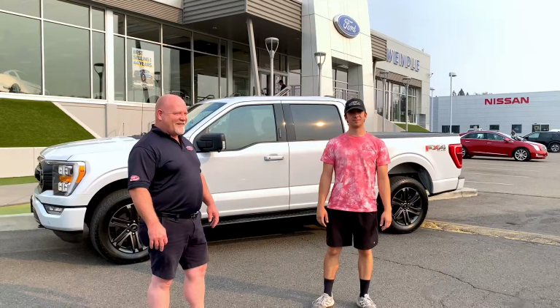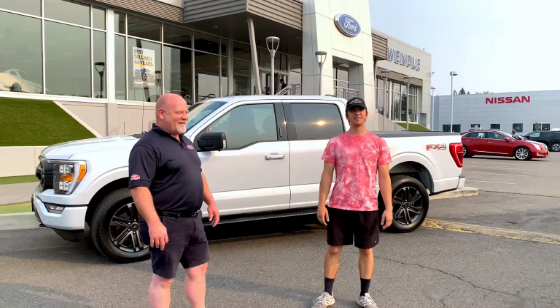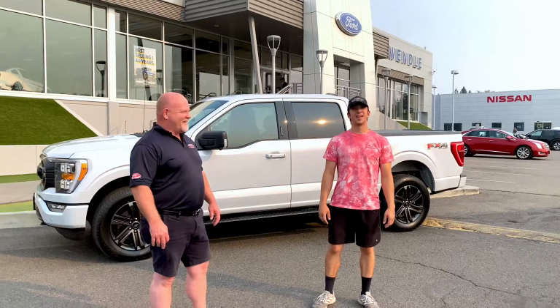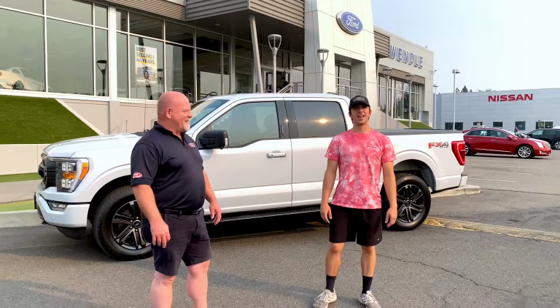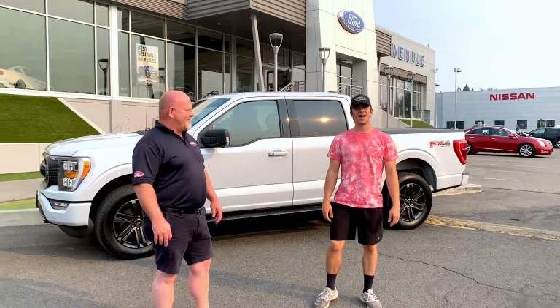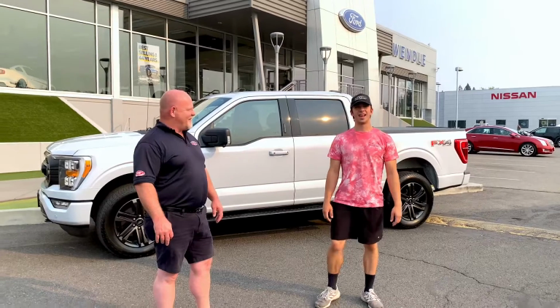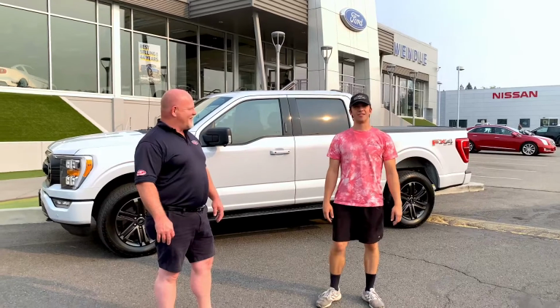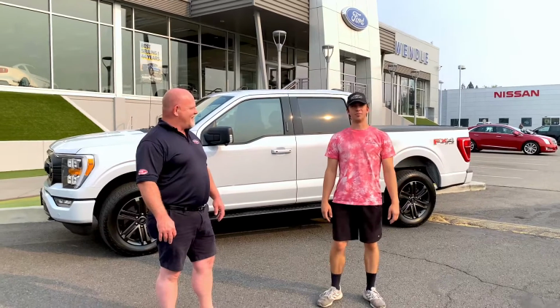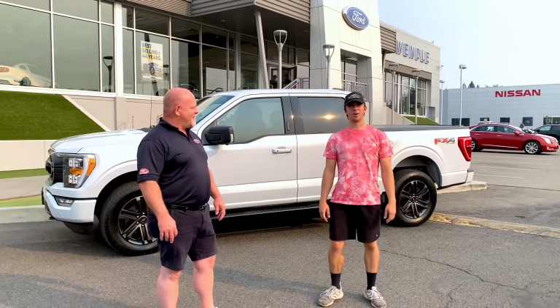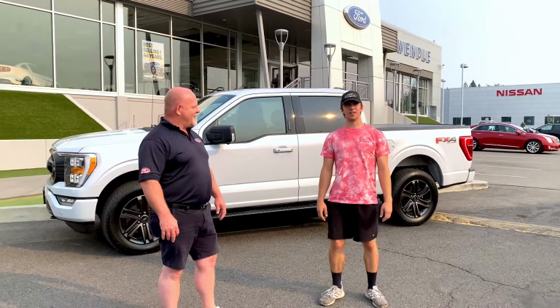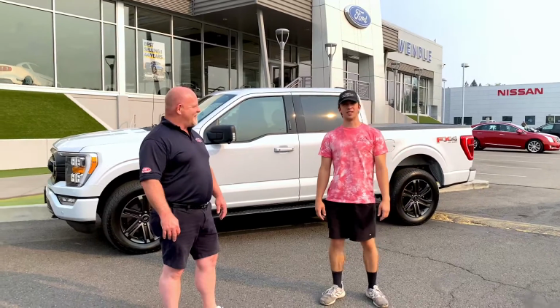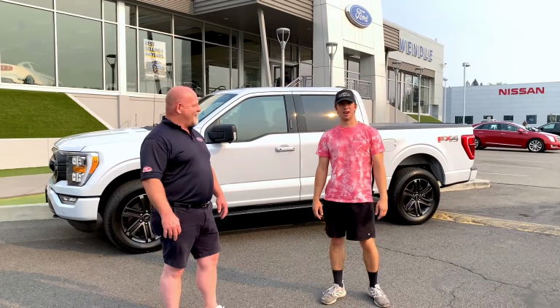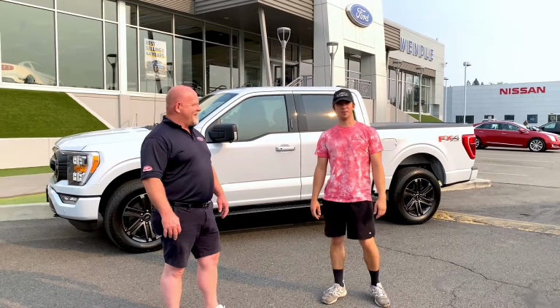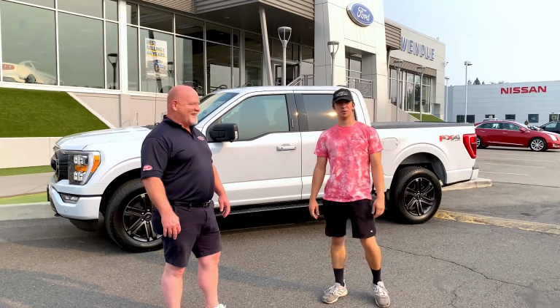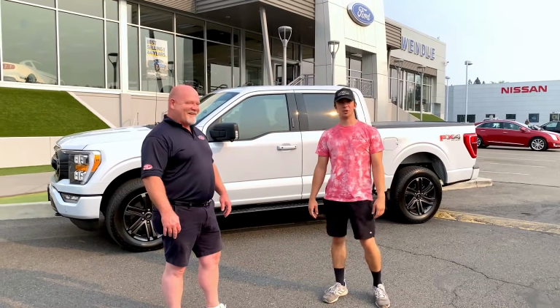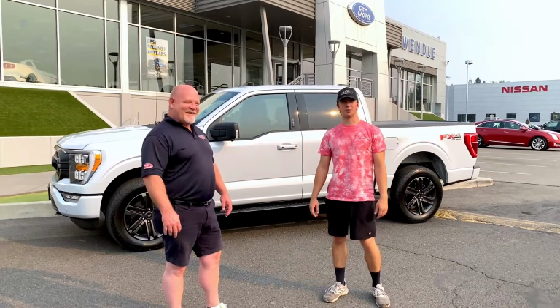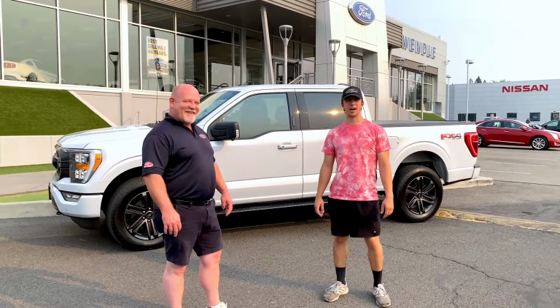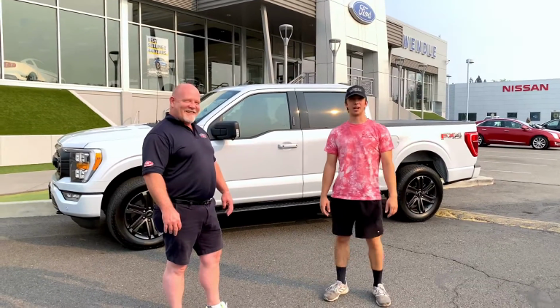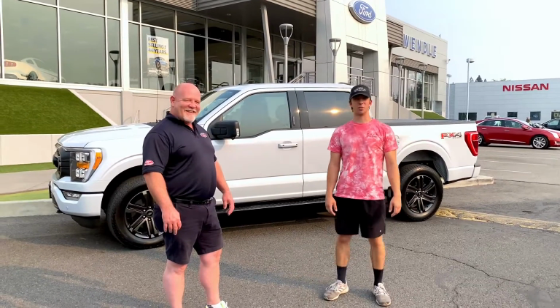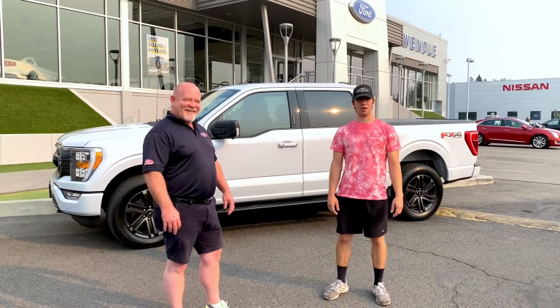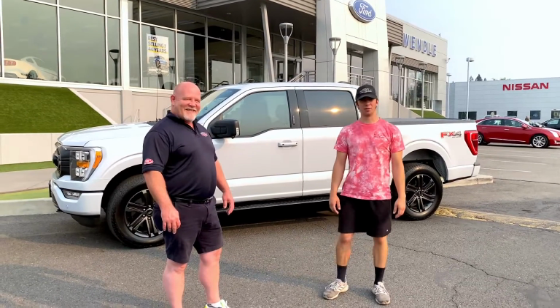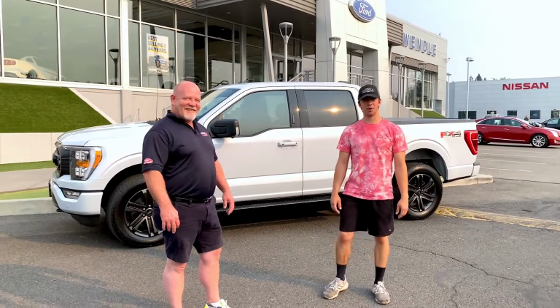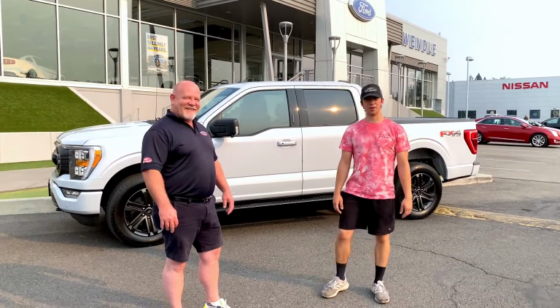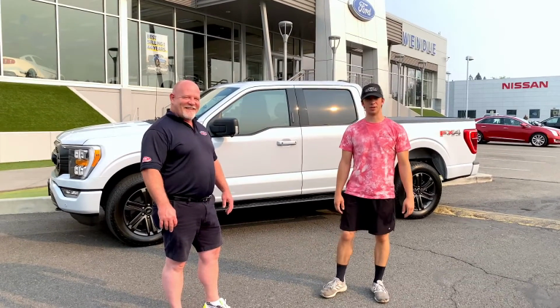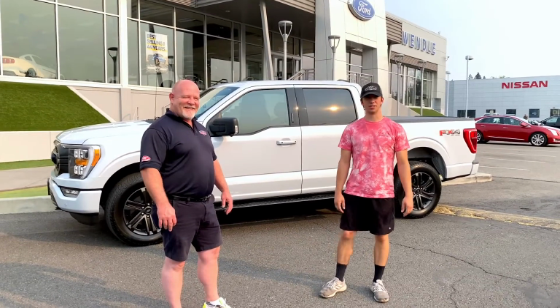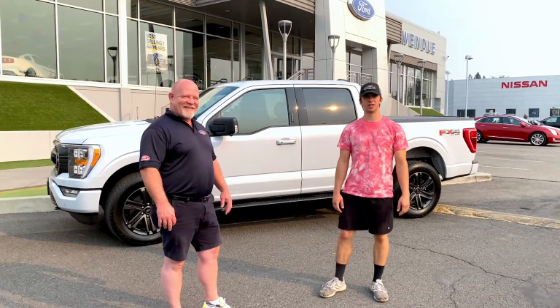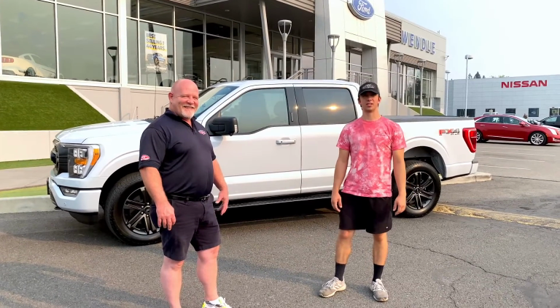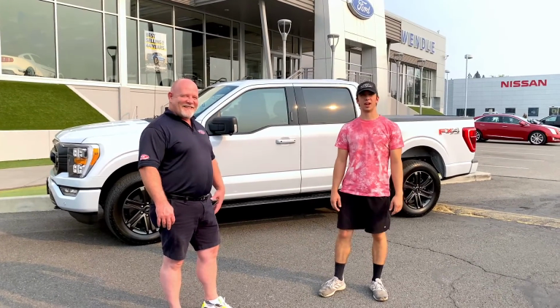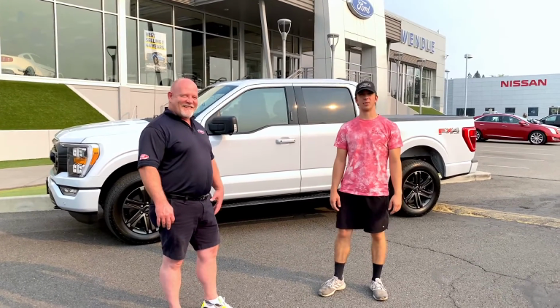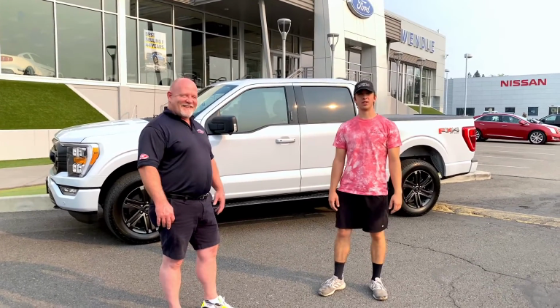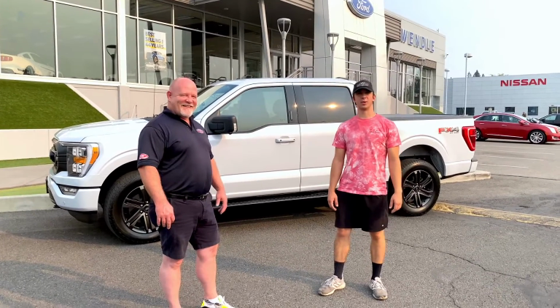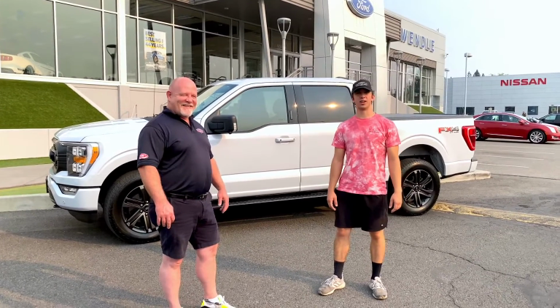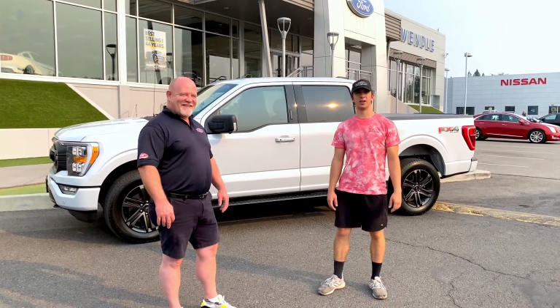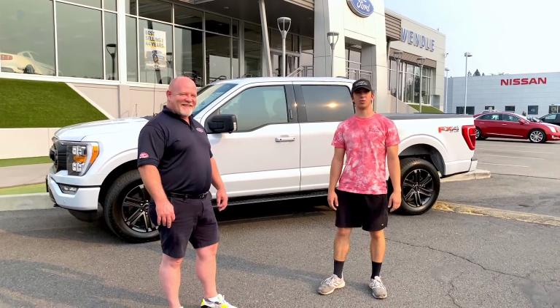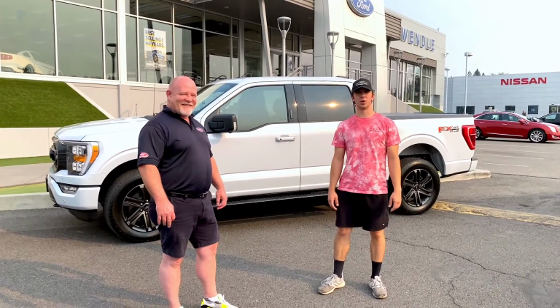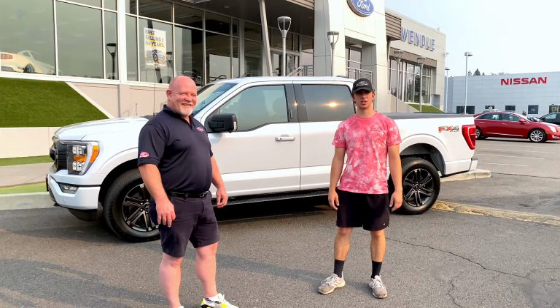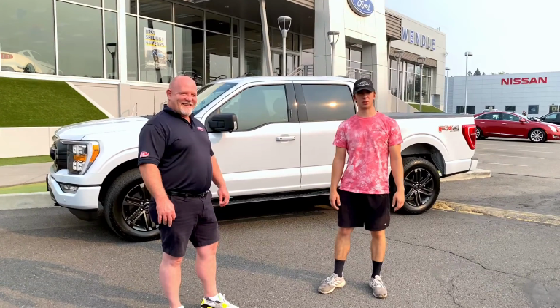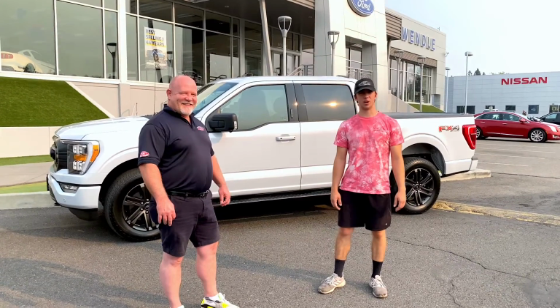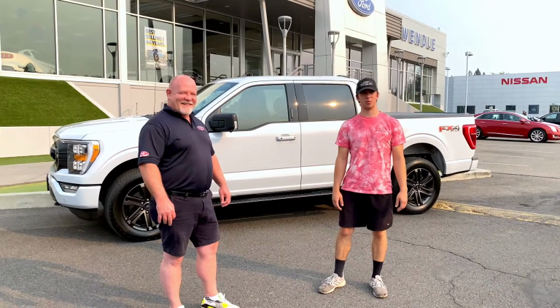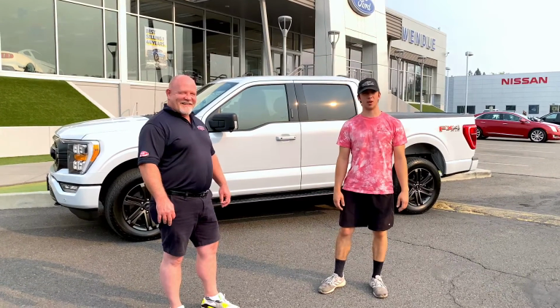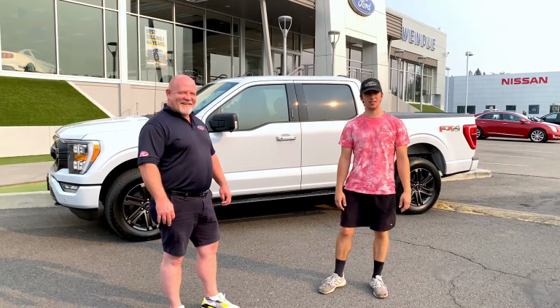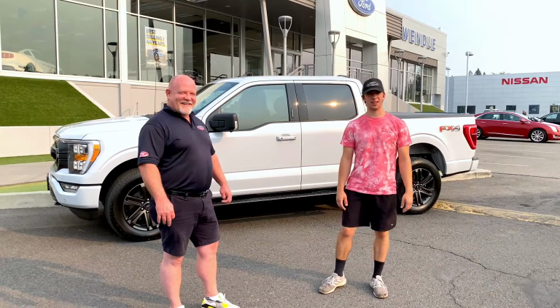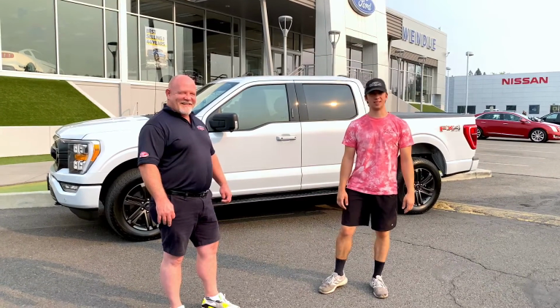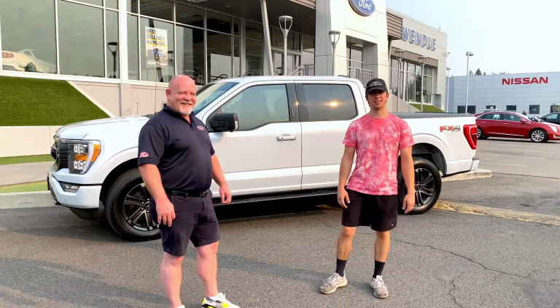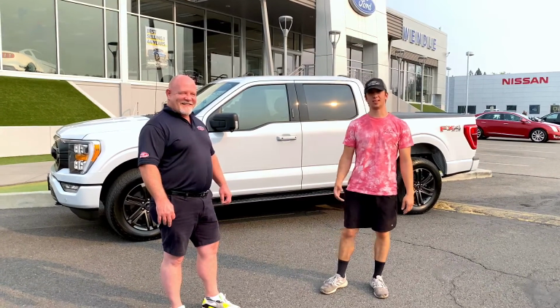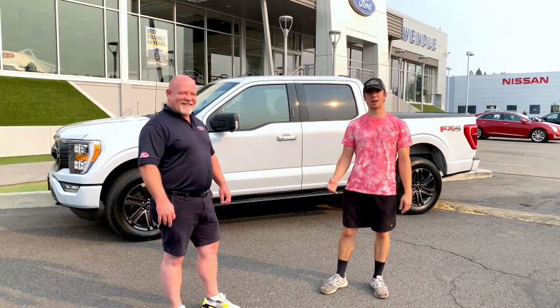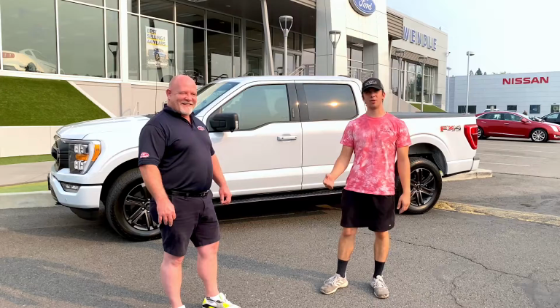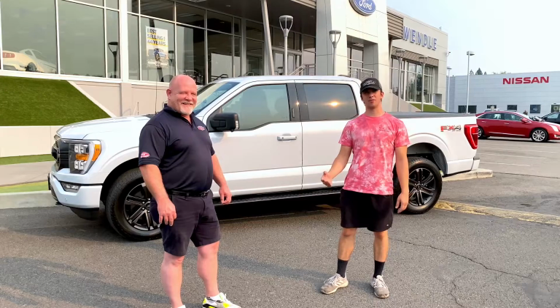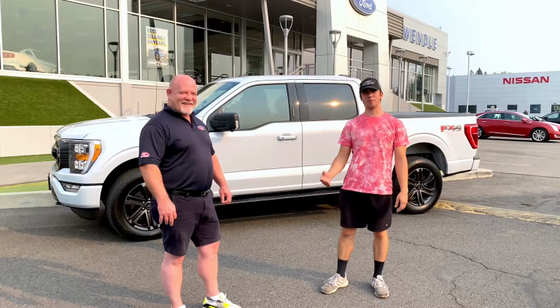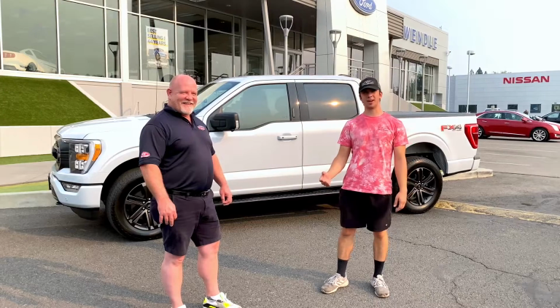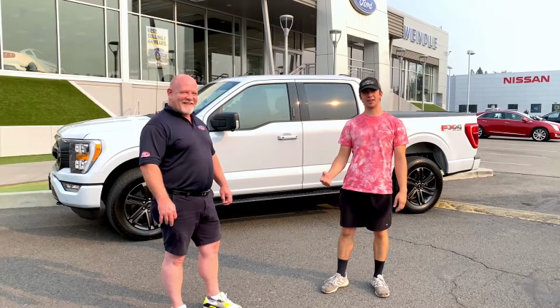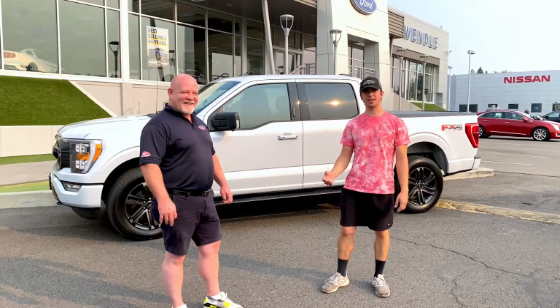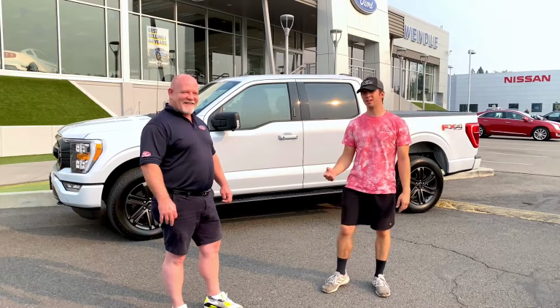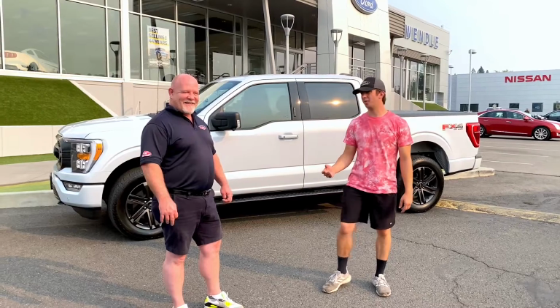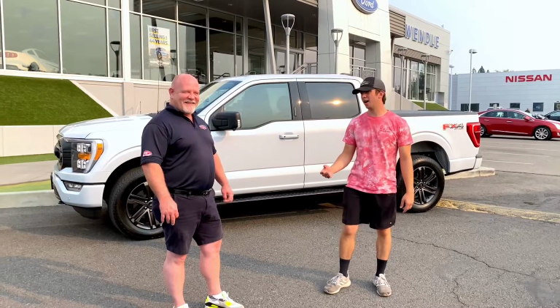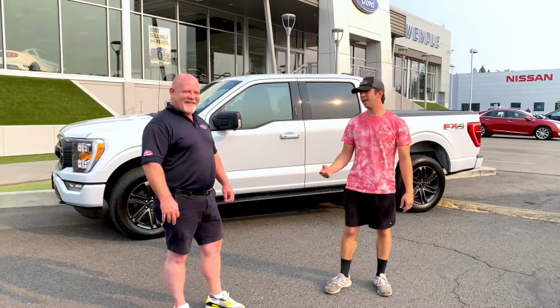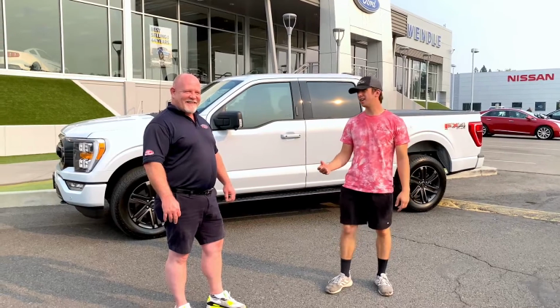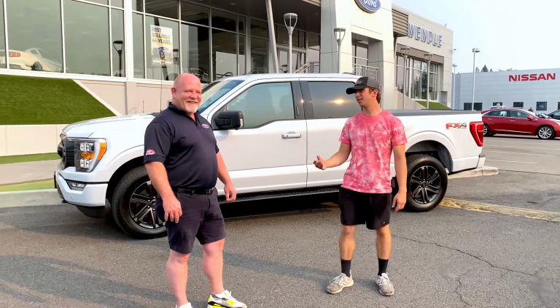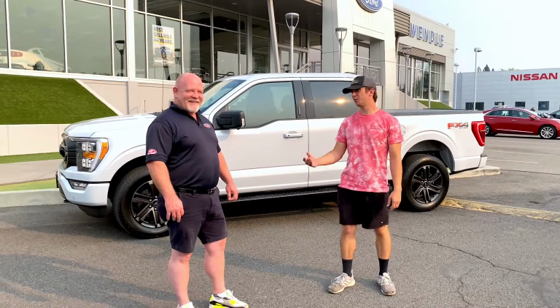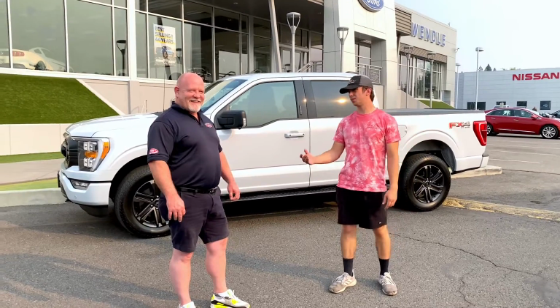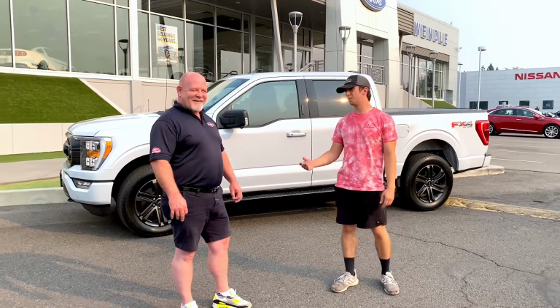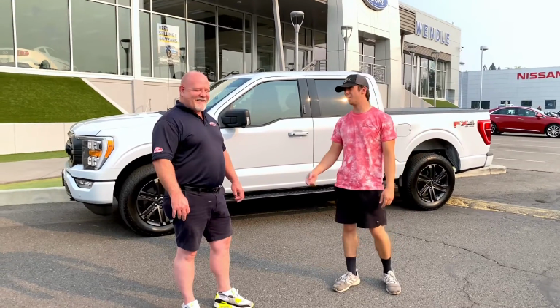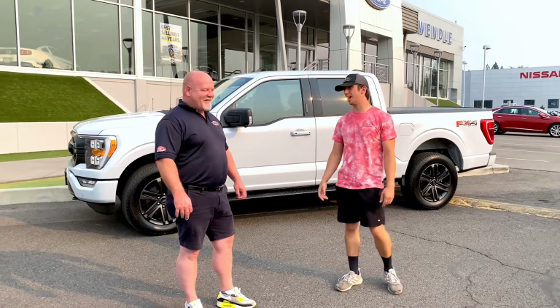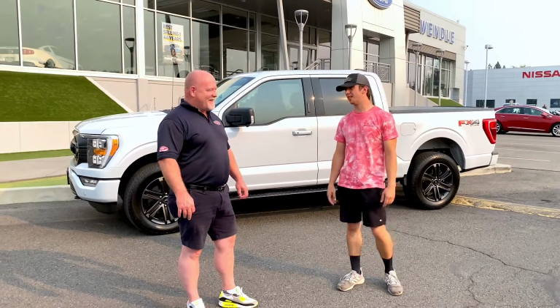Hey everybody, I'm Luca back at Wendell Motors. Today we're doing another What's Your Ride Wednesday. Today we have Mike. Mike, what's your ride?